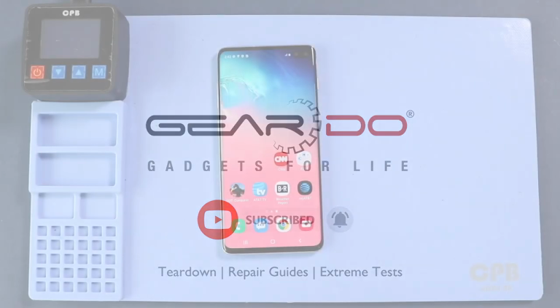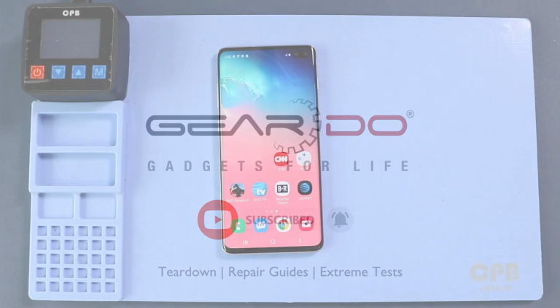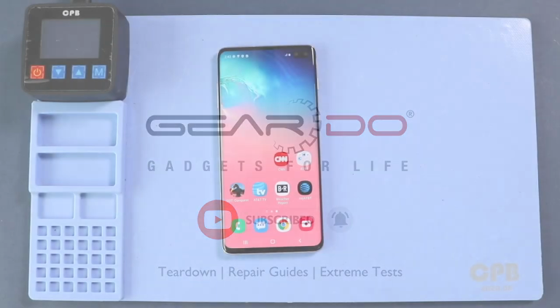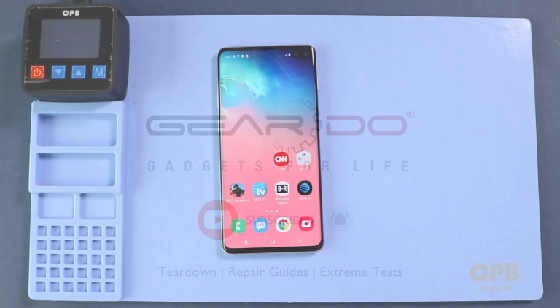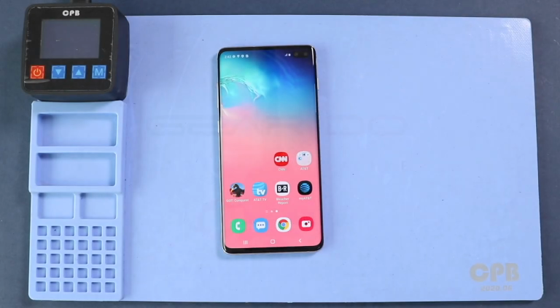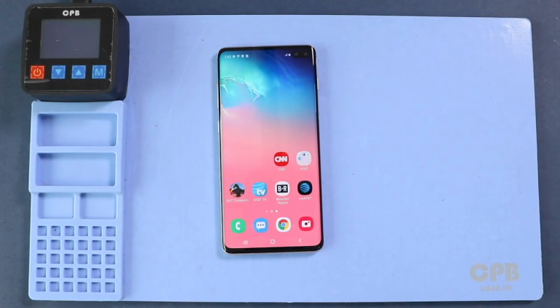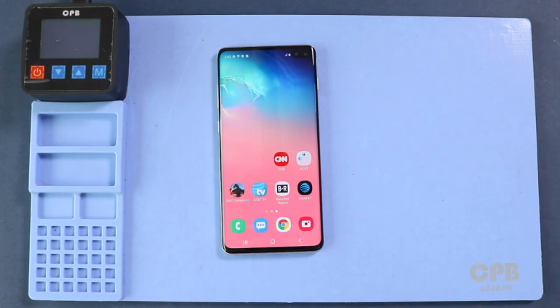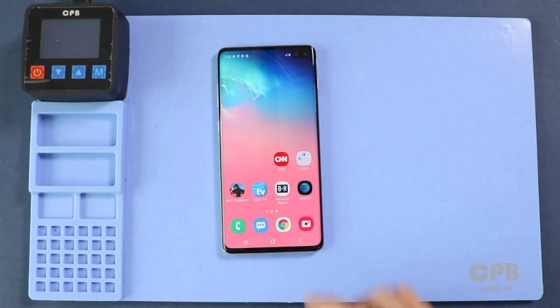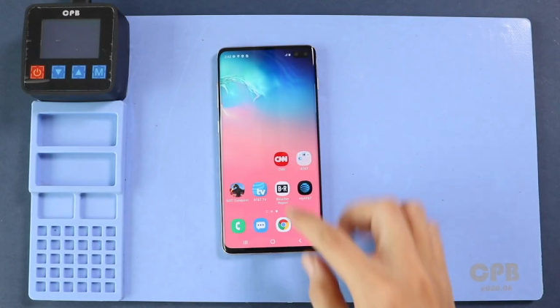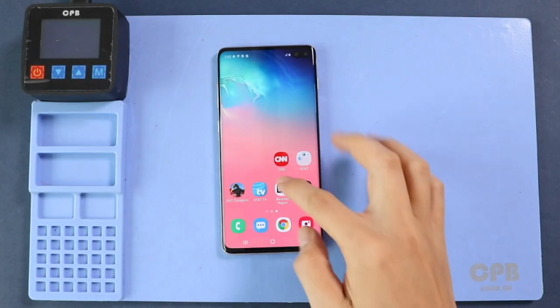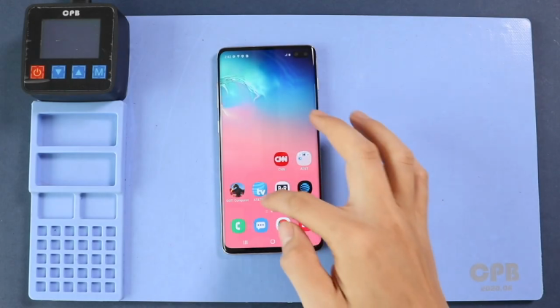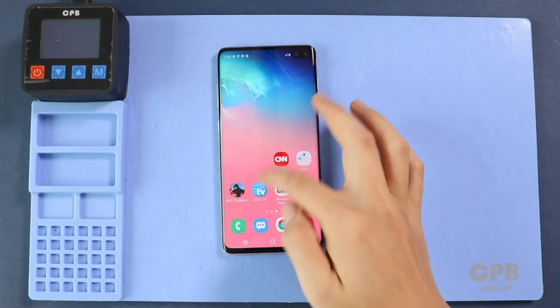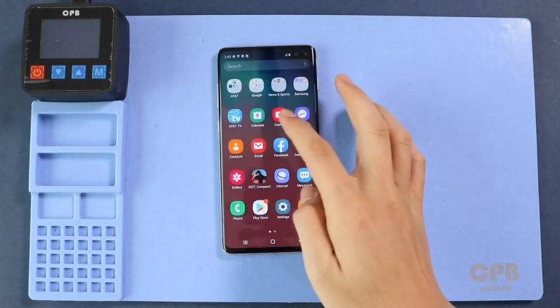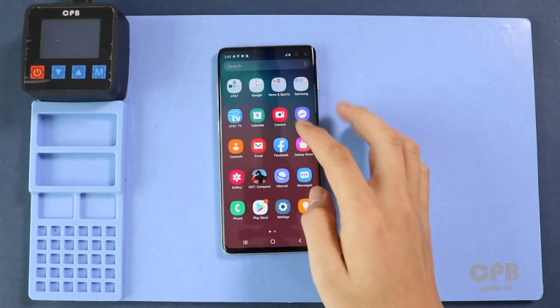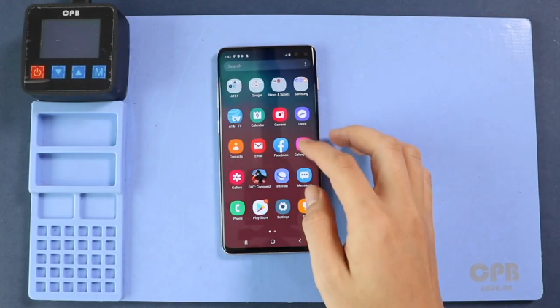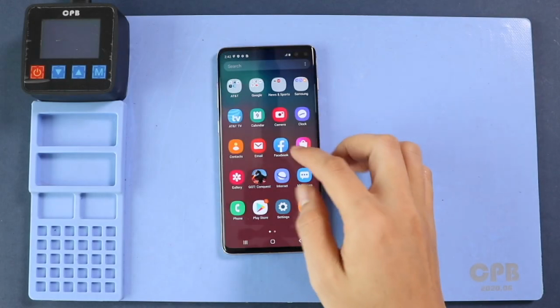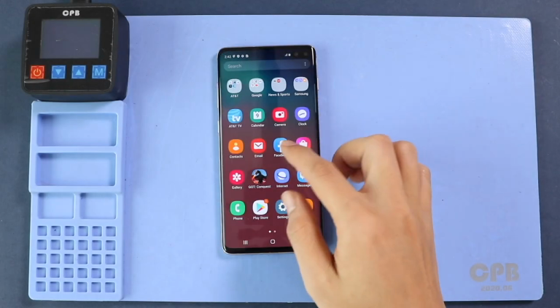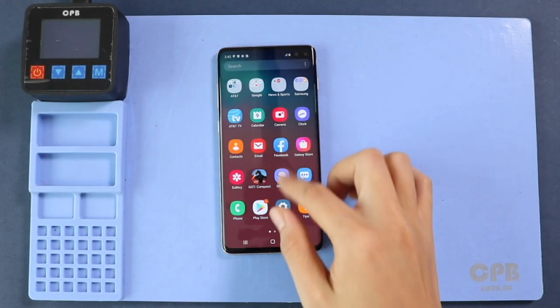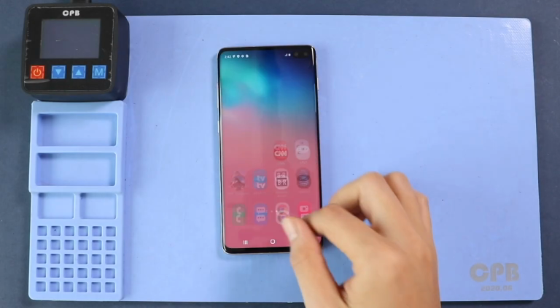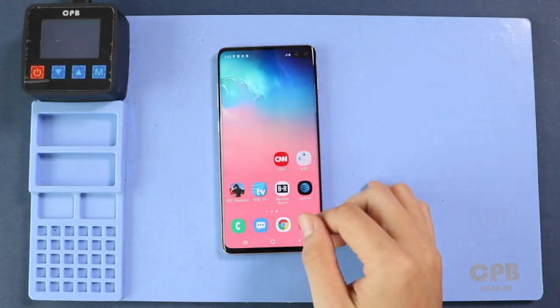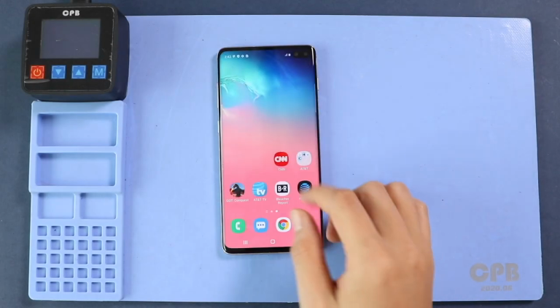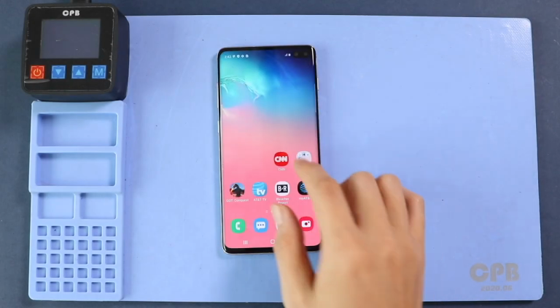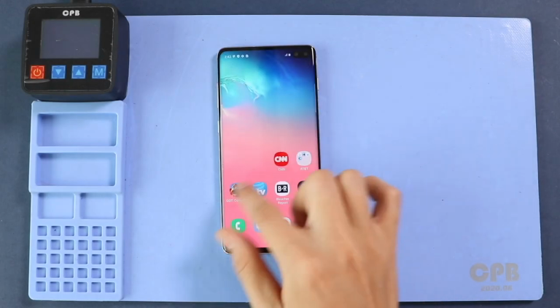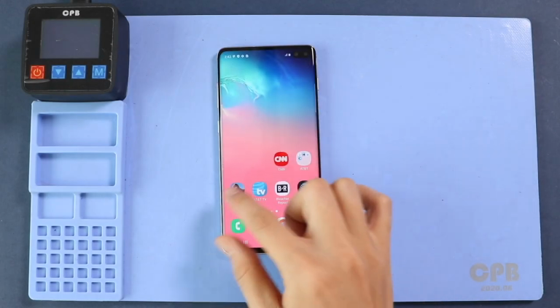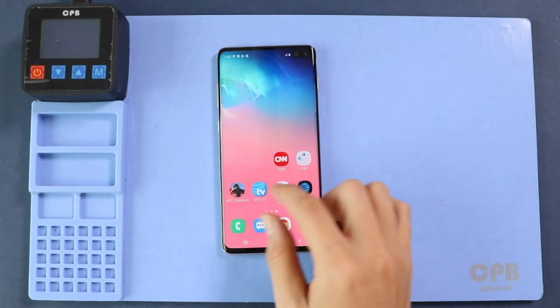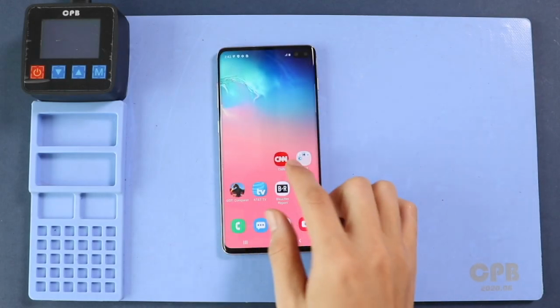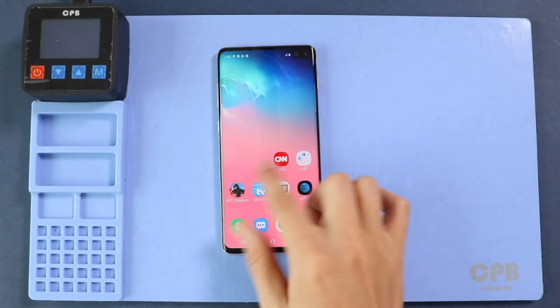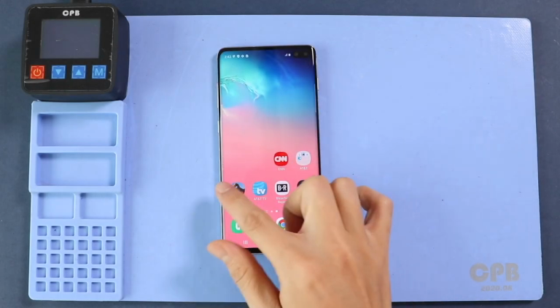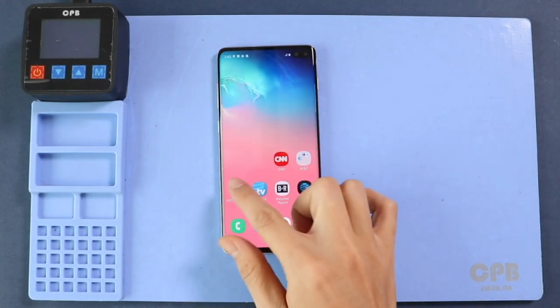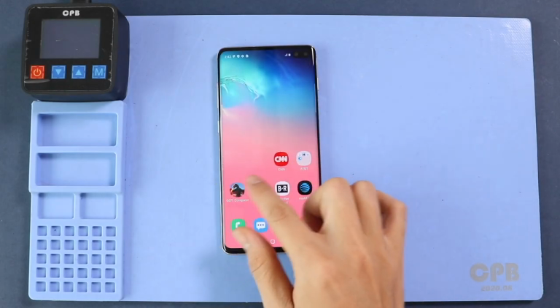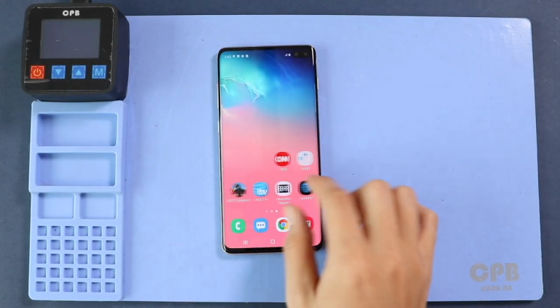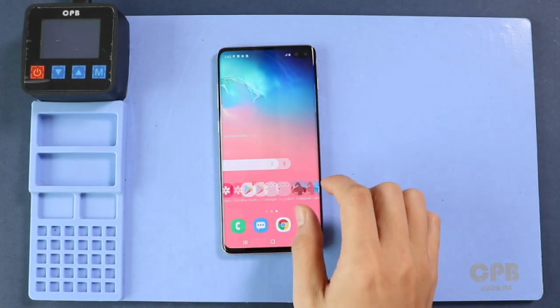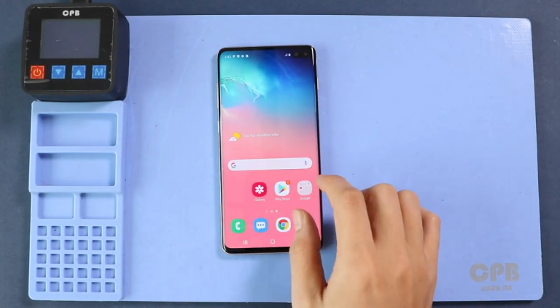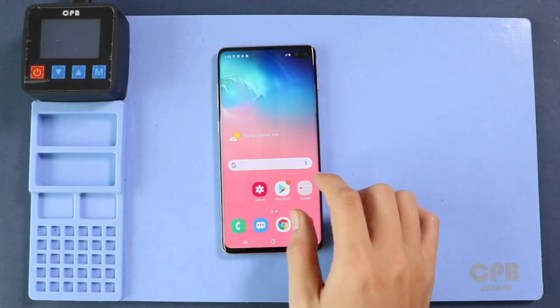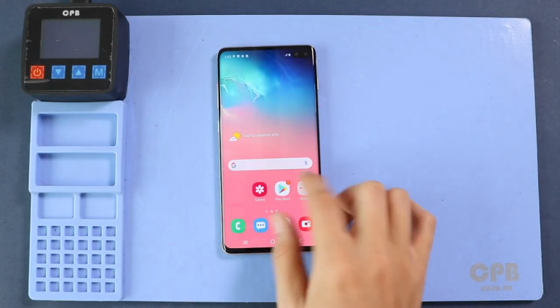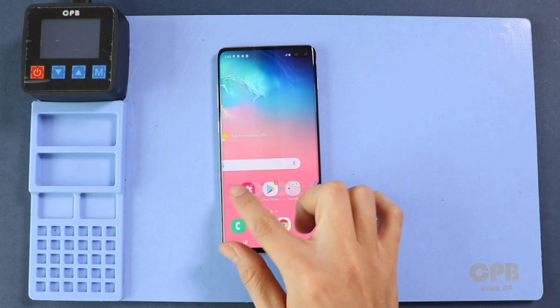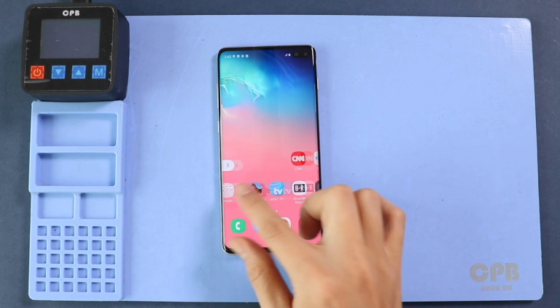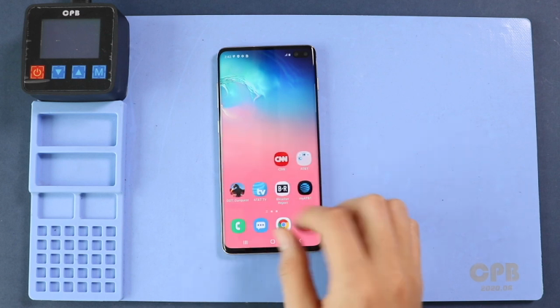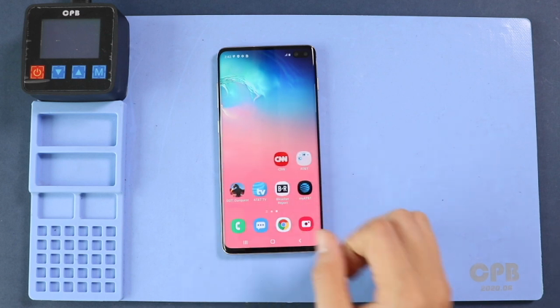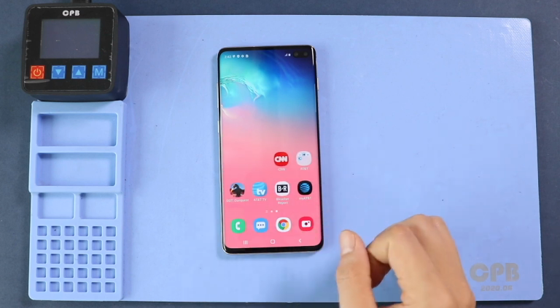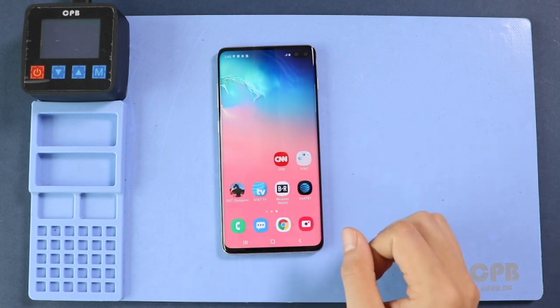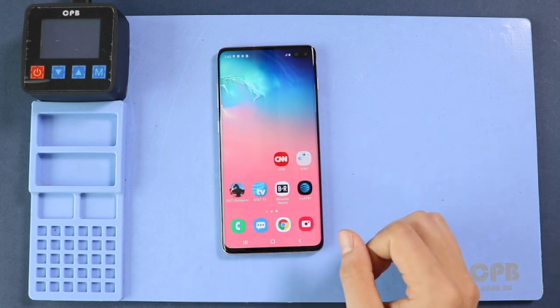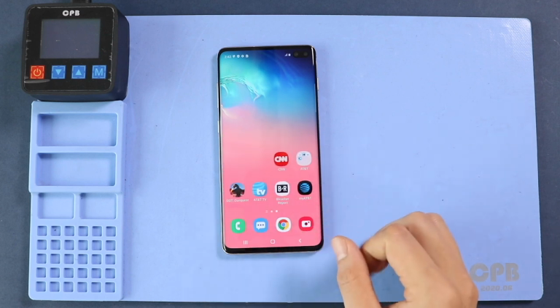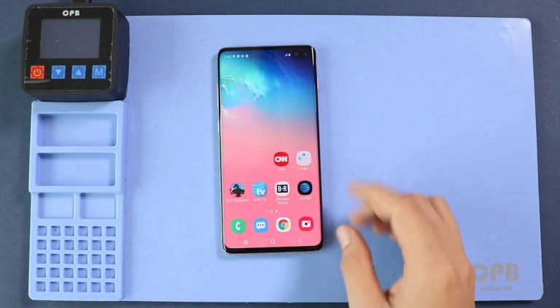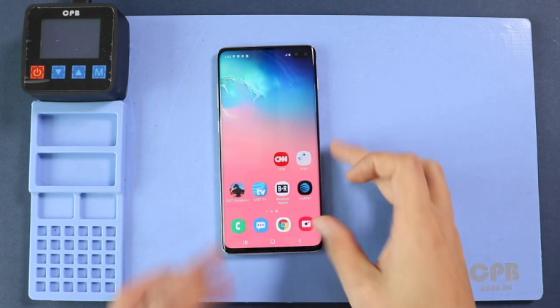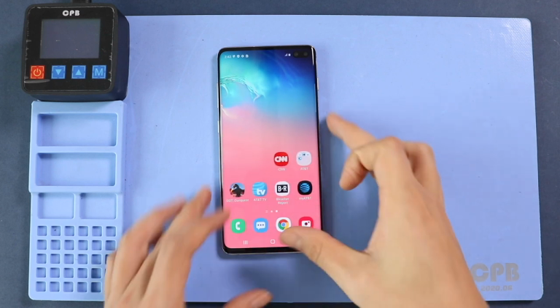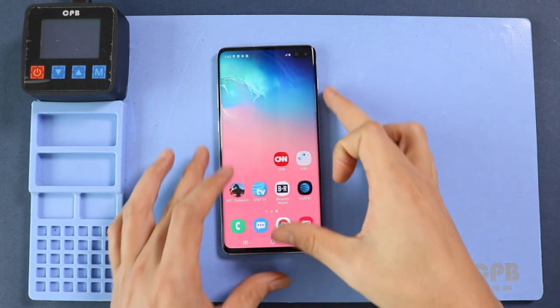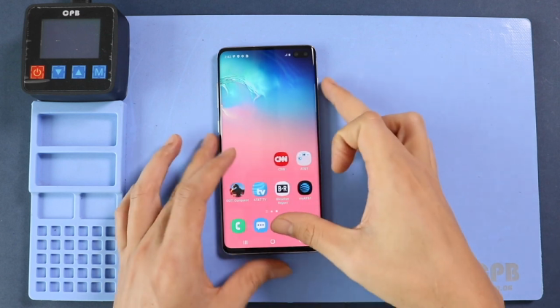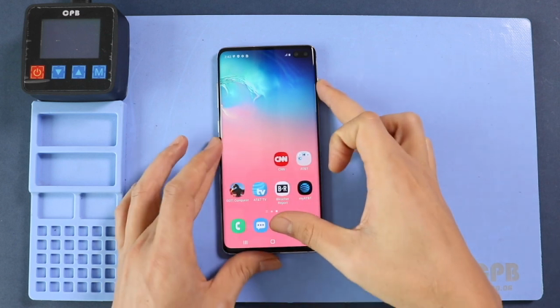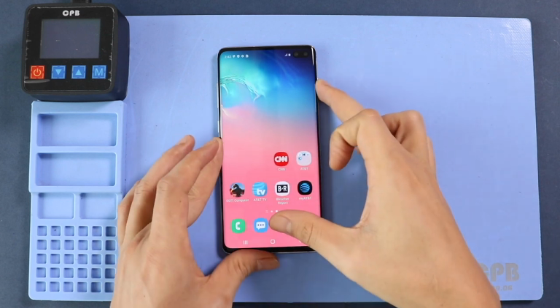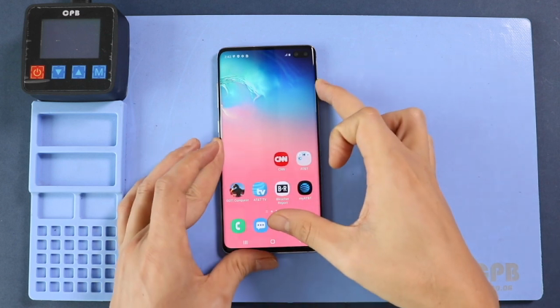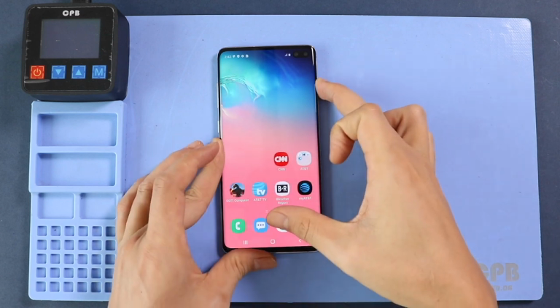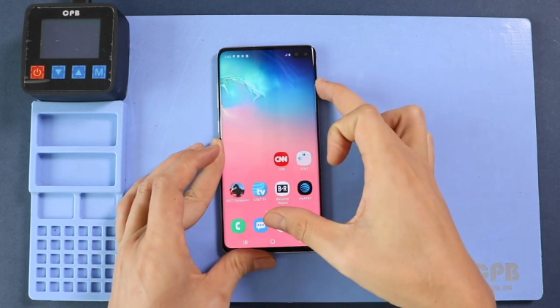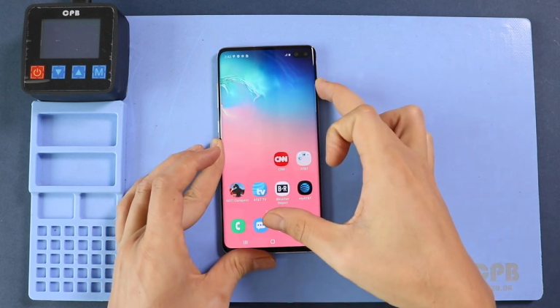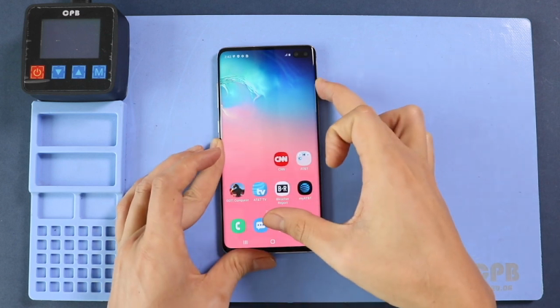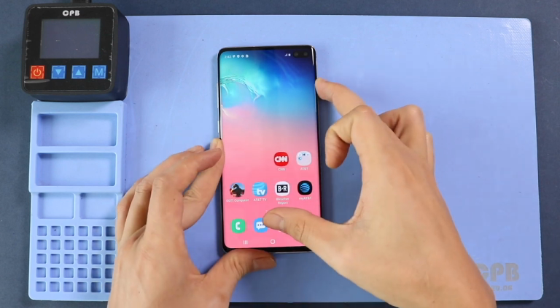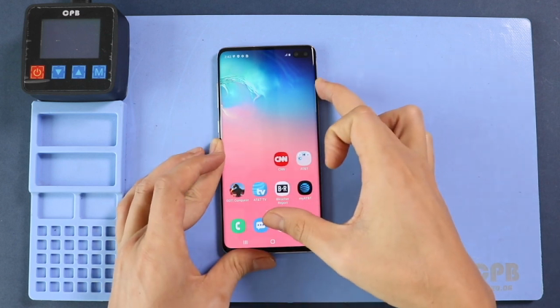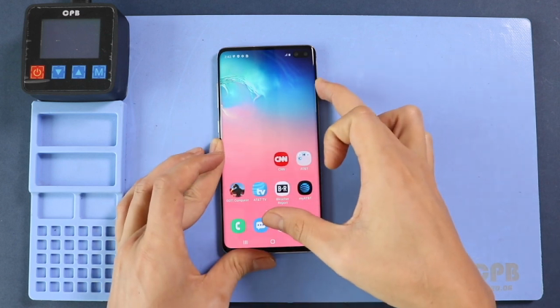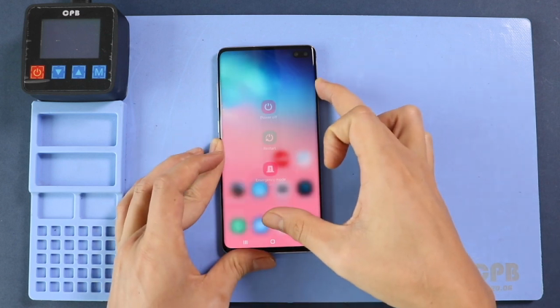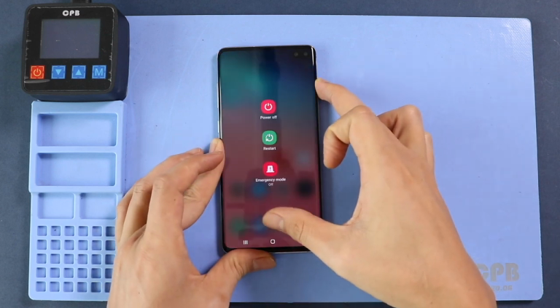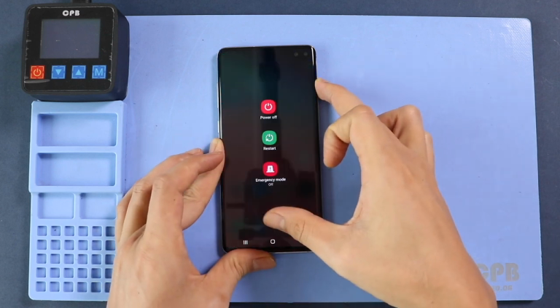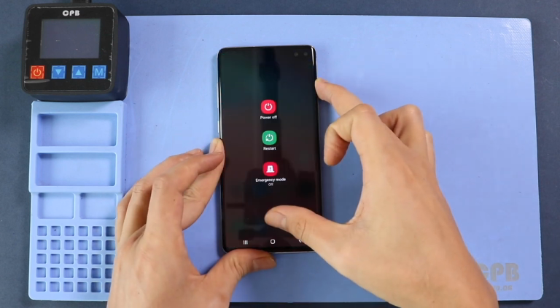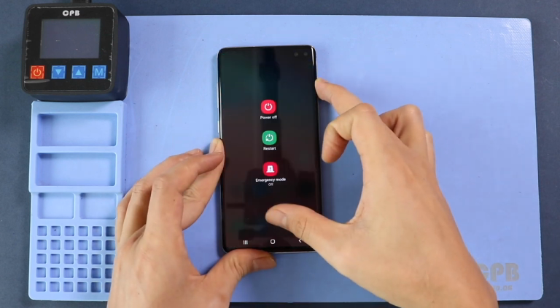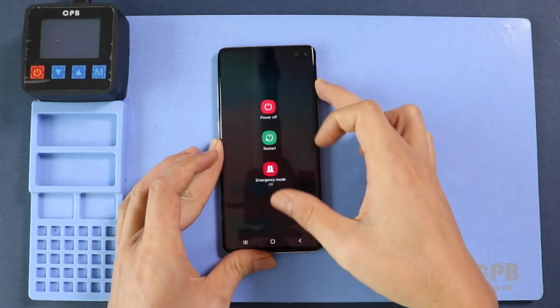Hi everyone, welcome back to Geardo. Today we will show you how to replace the LCD screen on the Samsung Galaxy S10 Plus mobile phone.